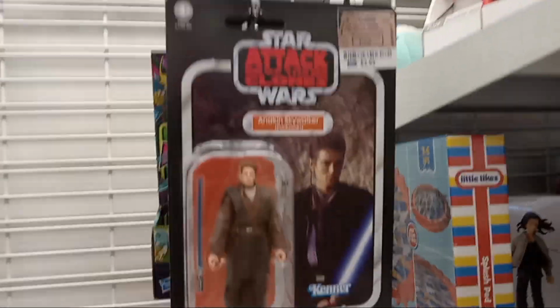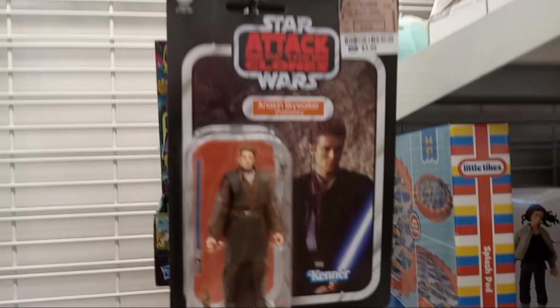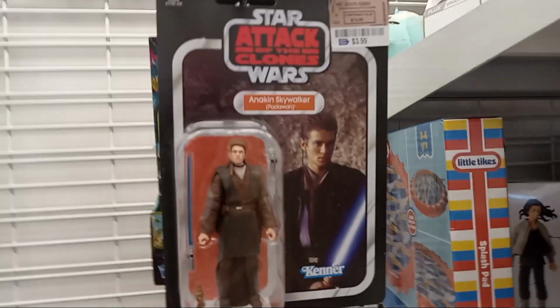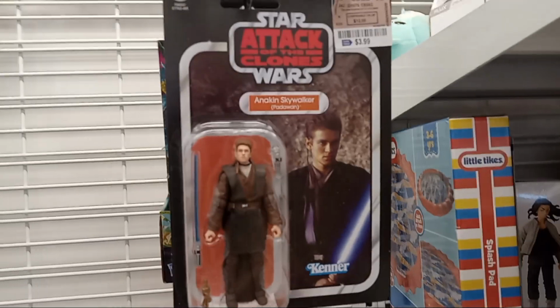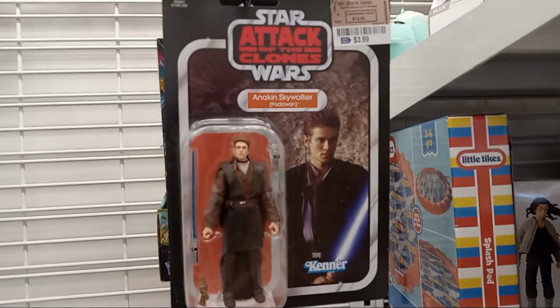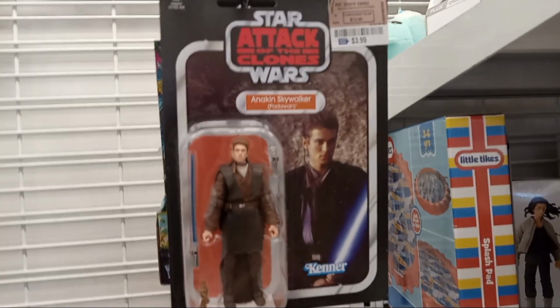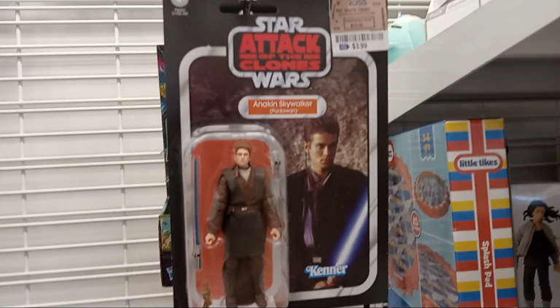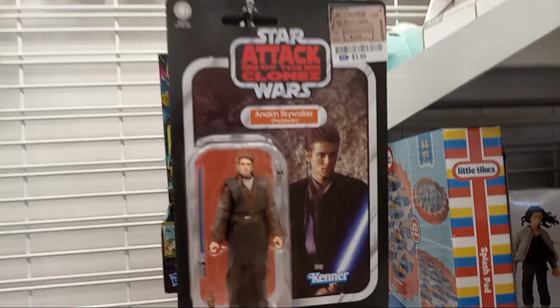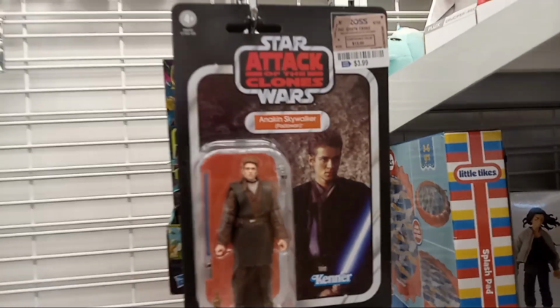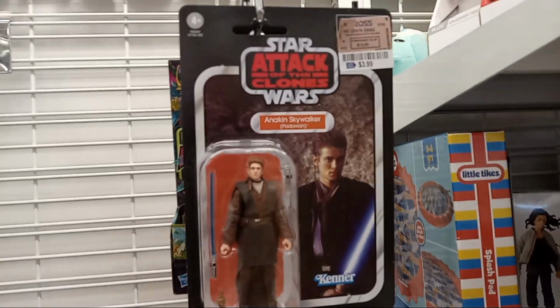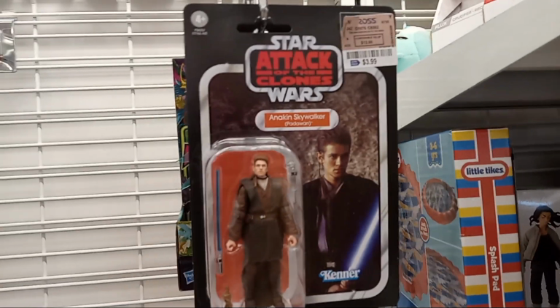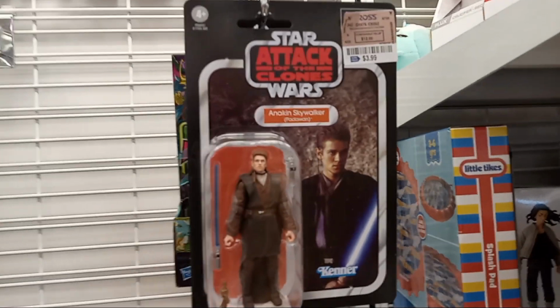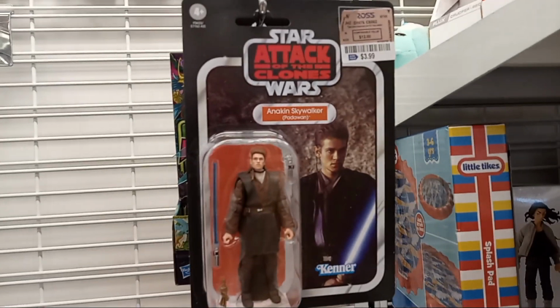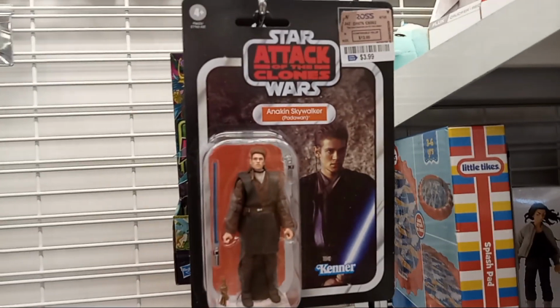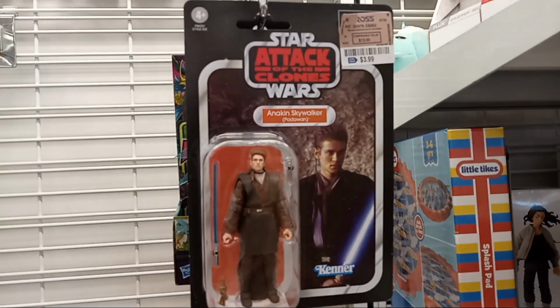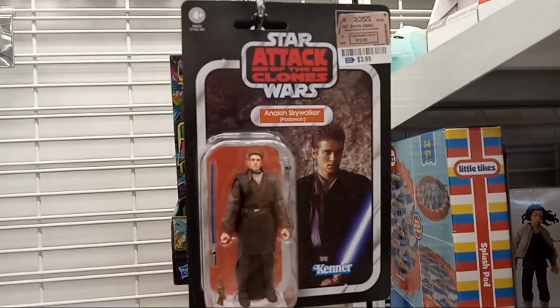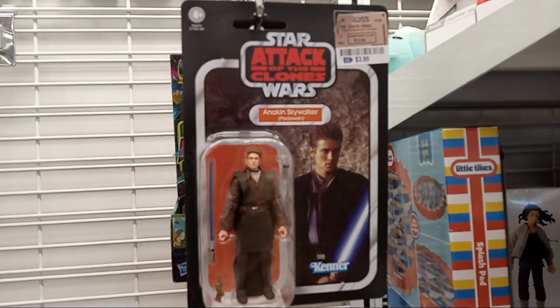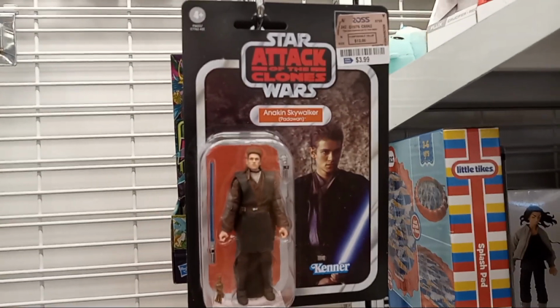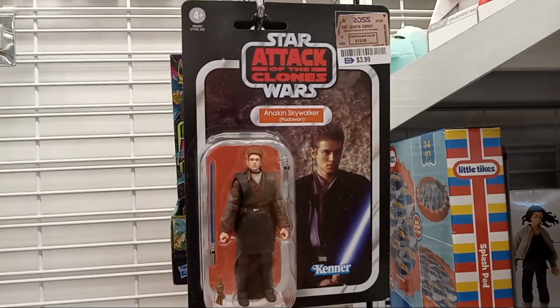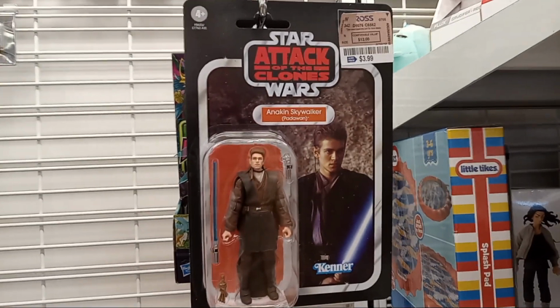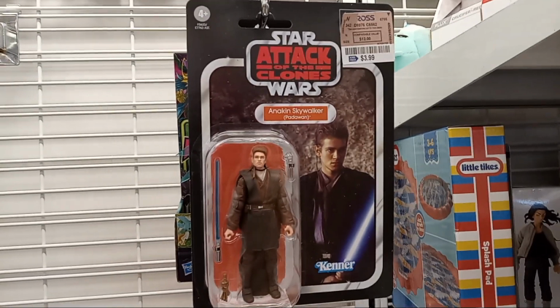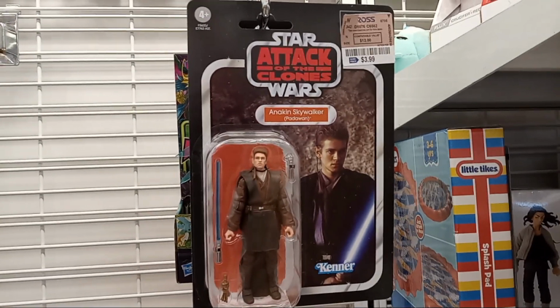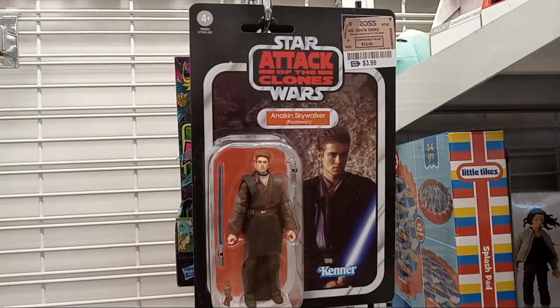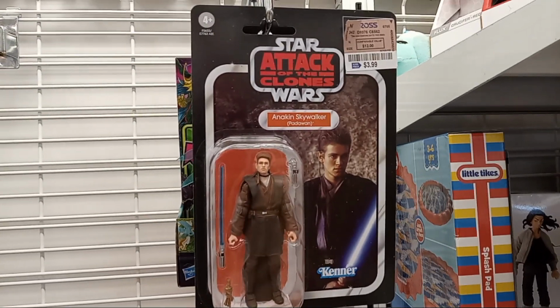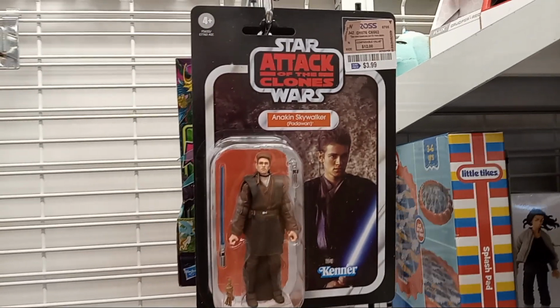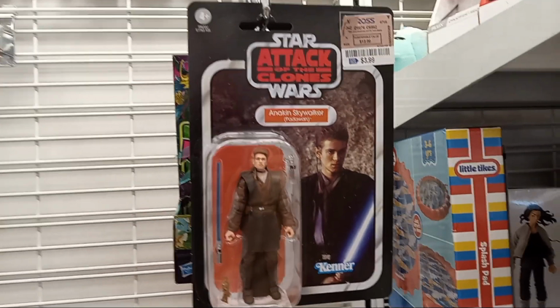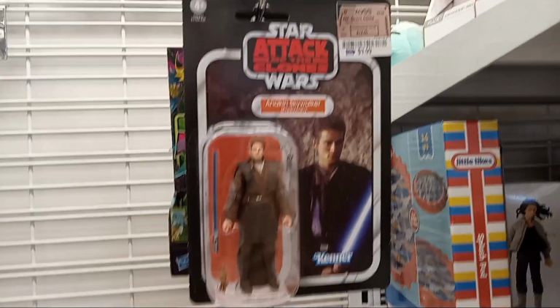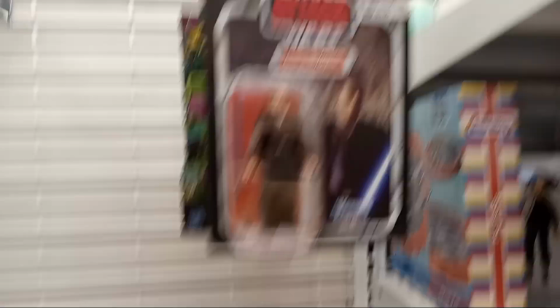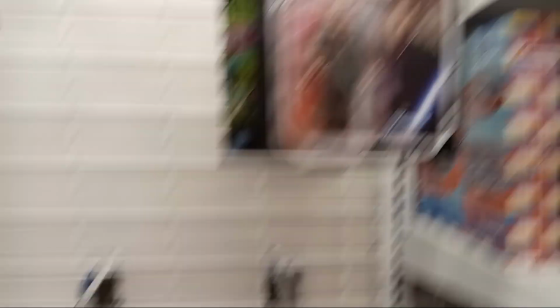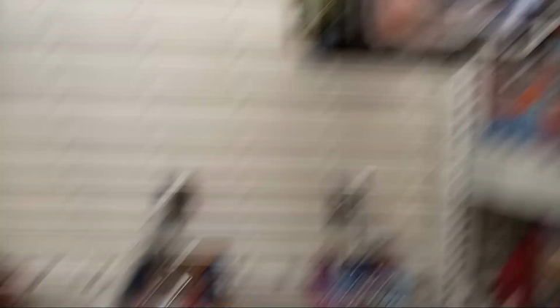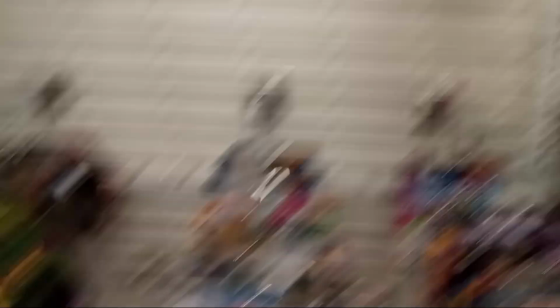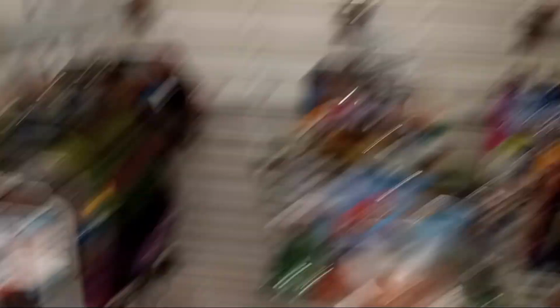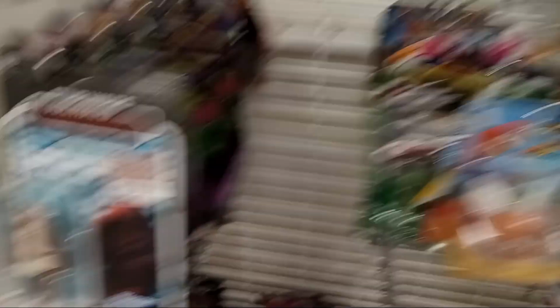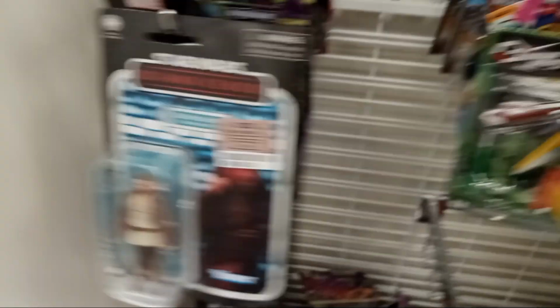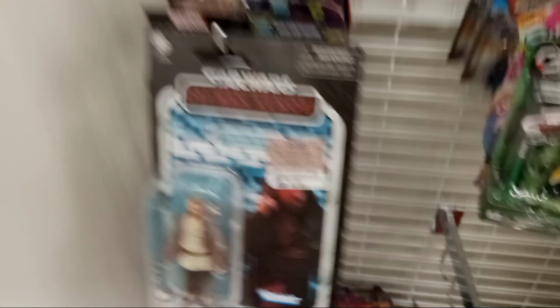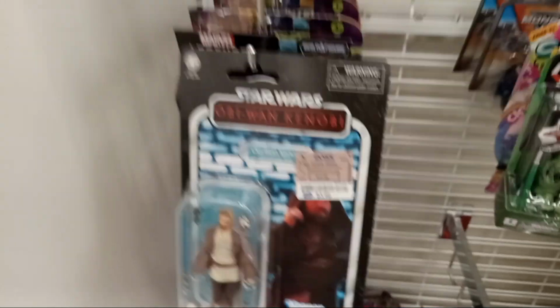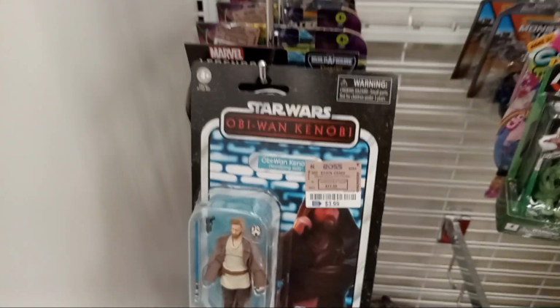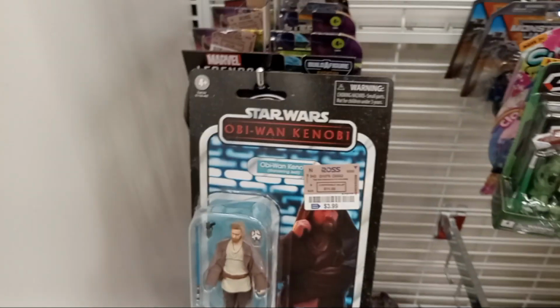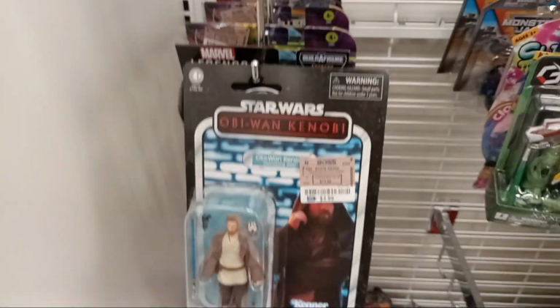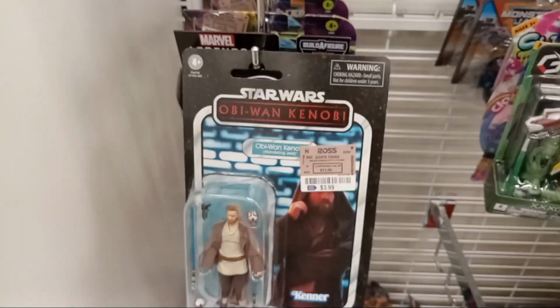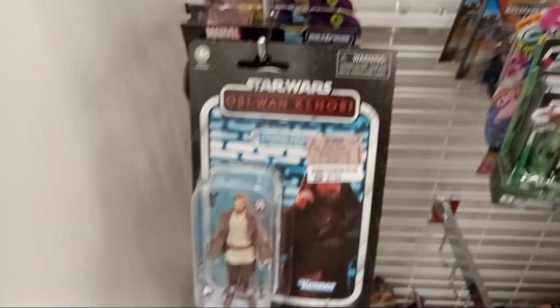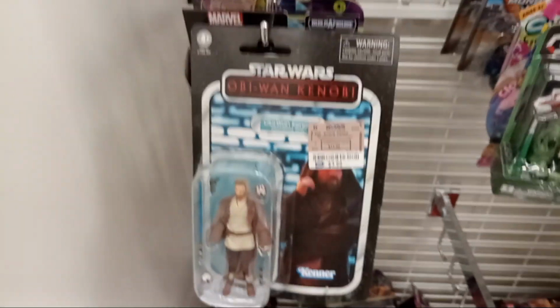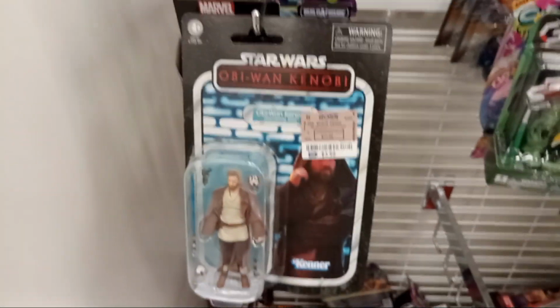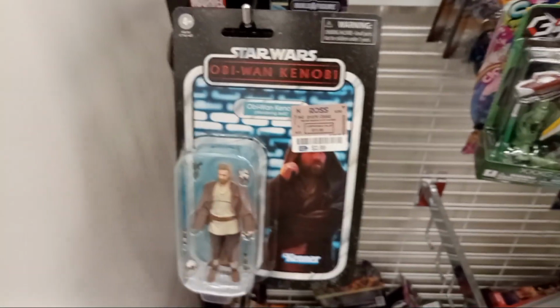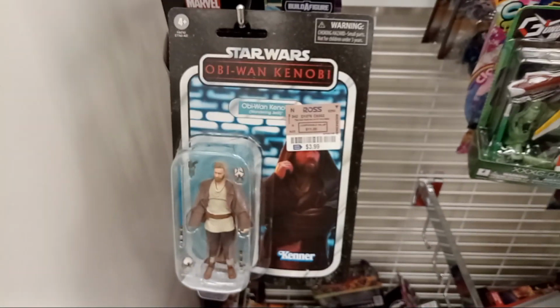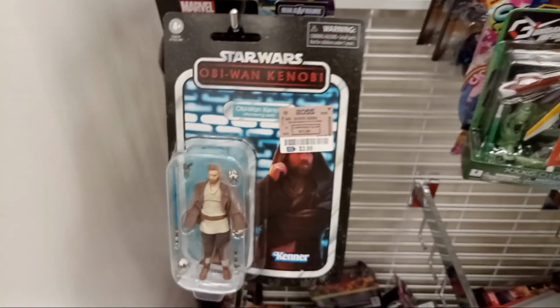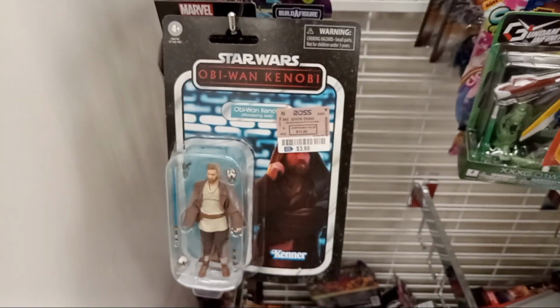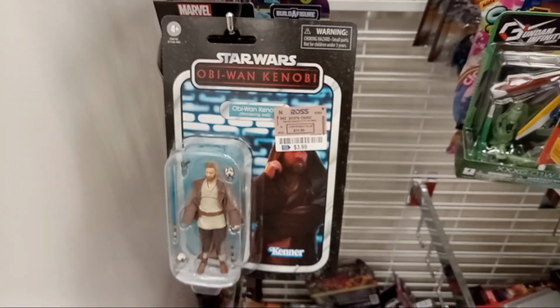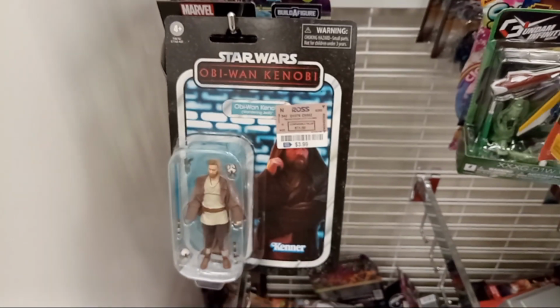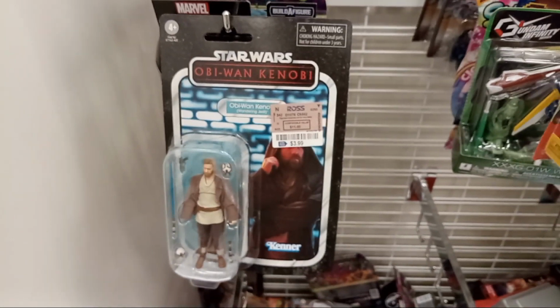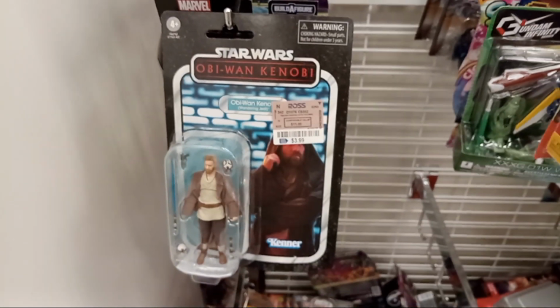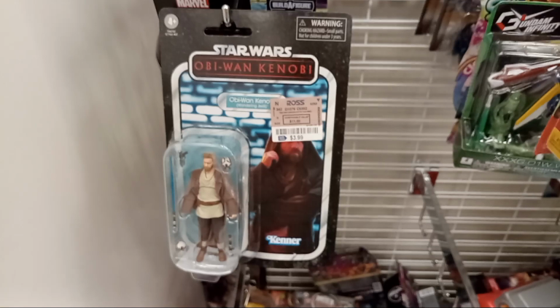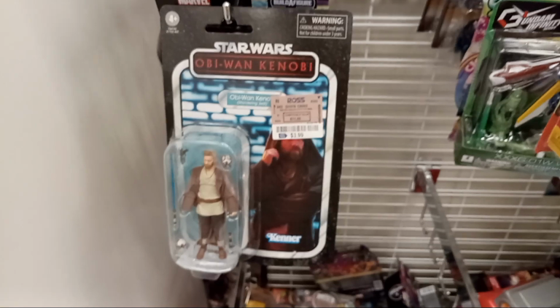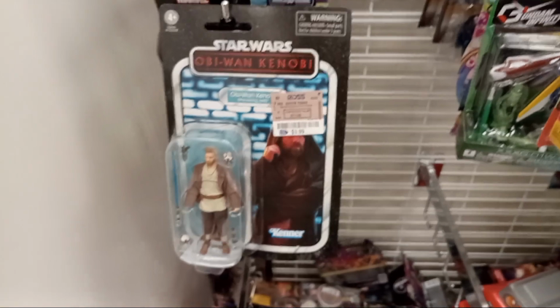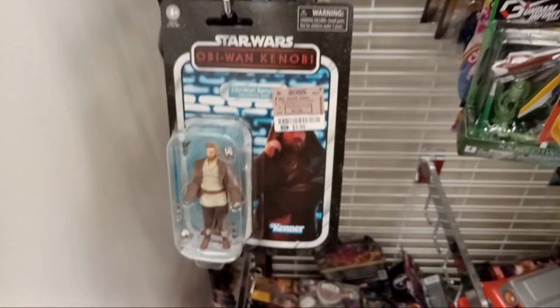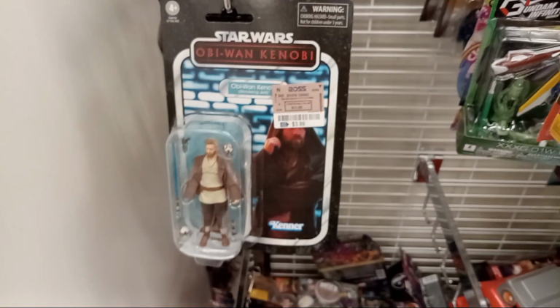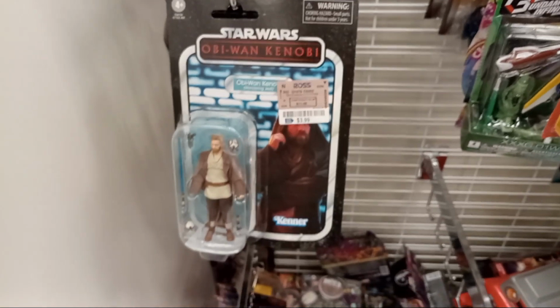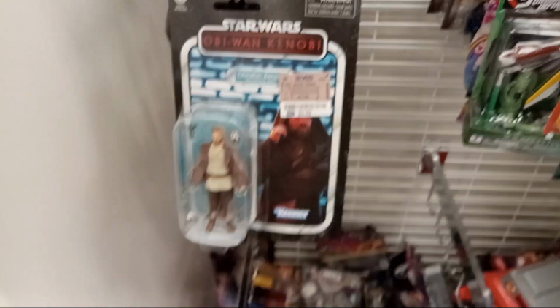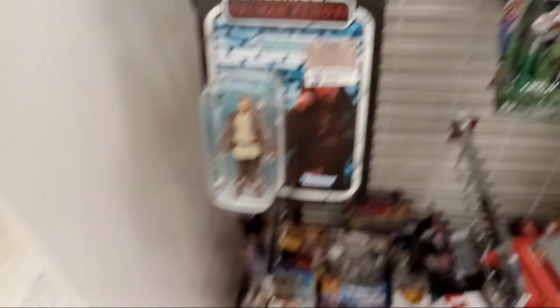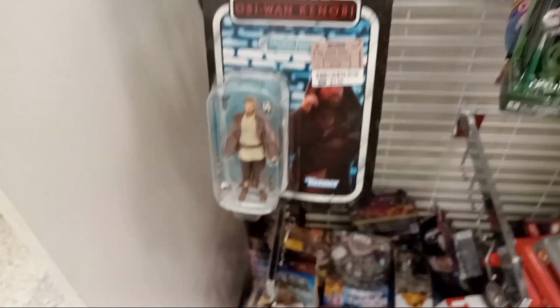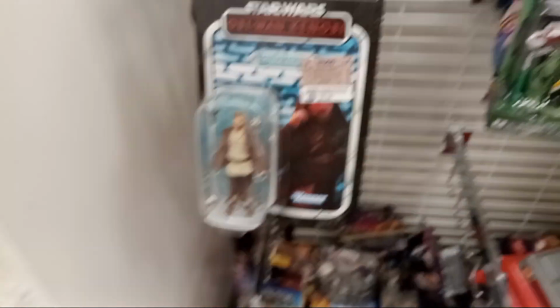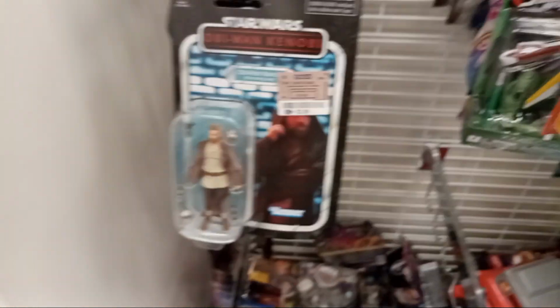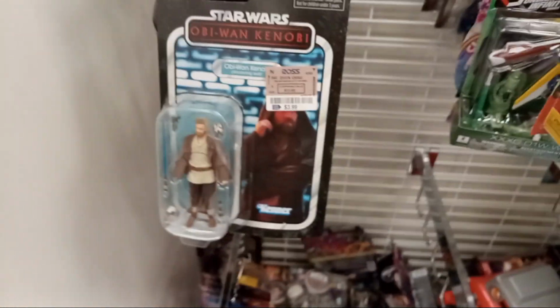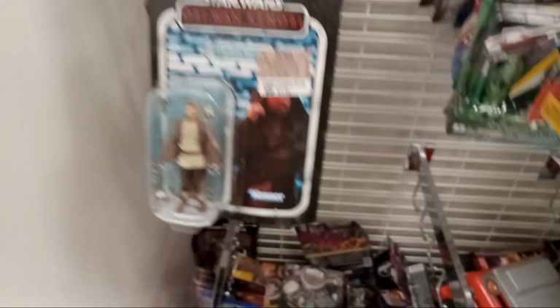They've got Attack of the Clones Vintage Collection Anakin, and then Obi-Wan Kenobi from the Obi-Wan Kenobi series.